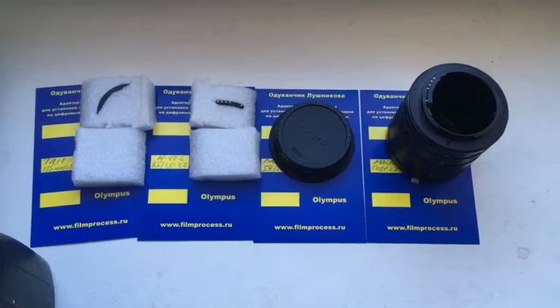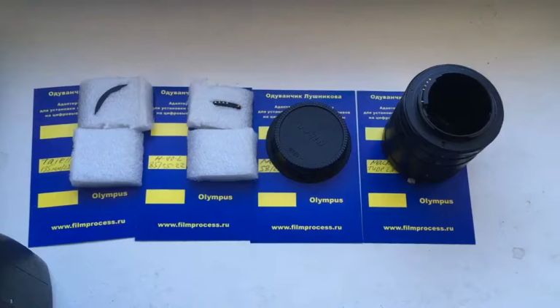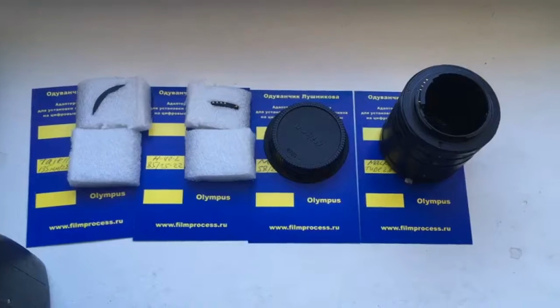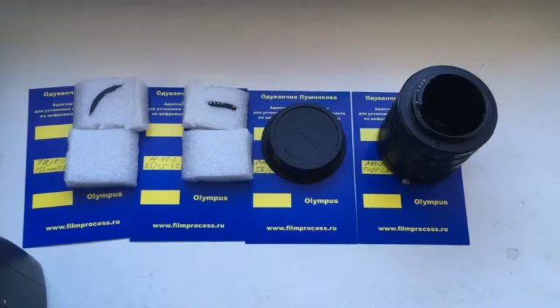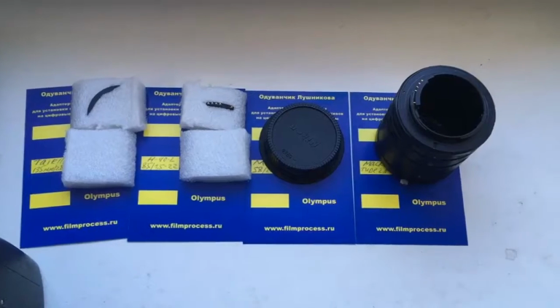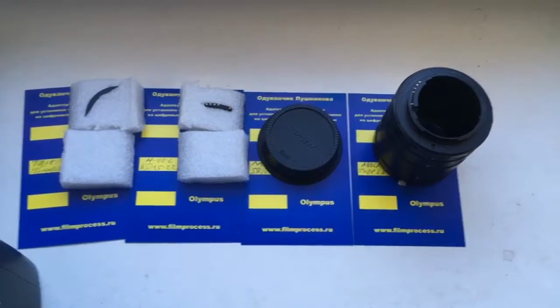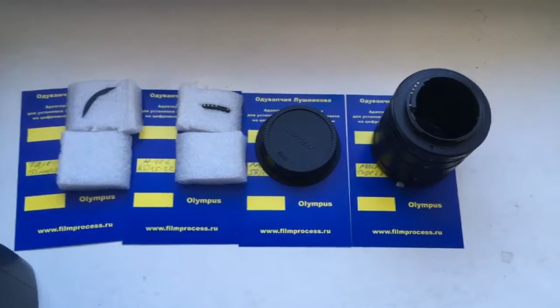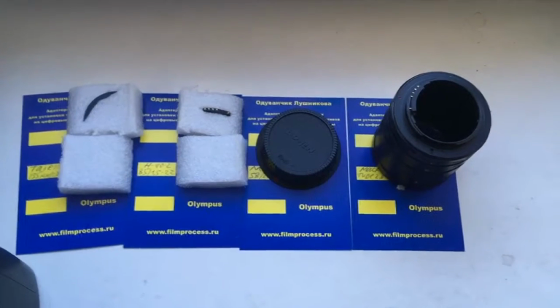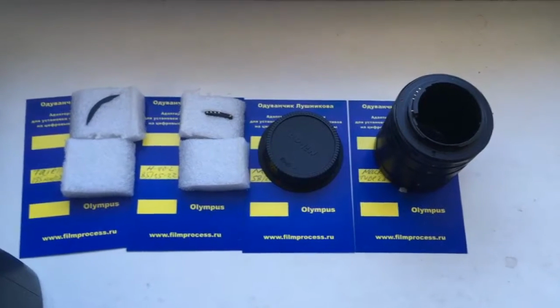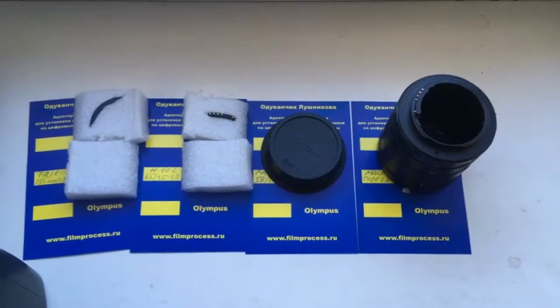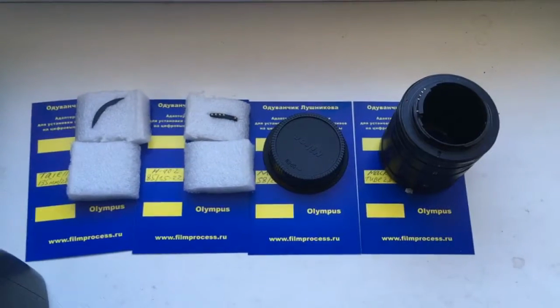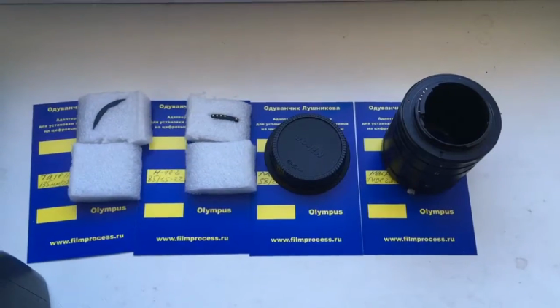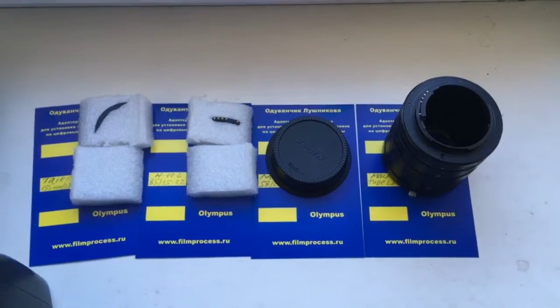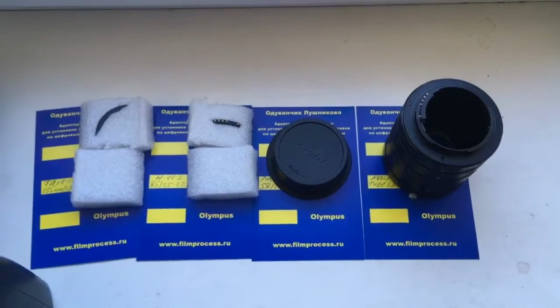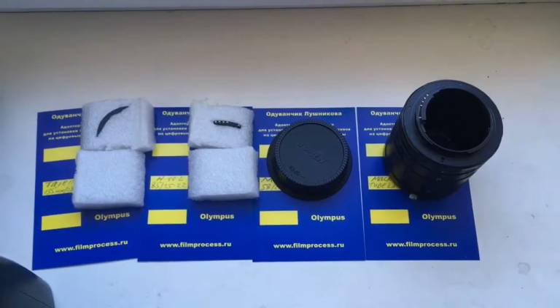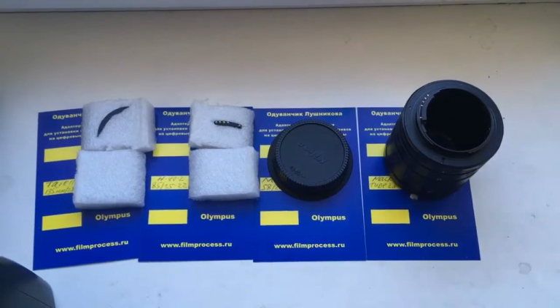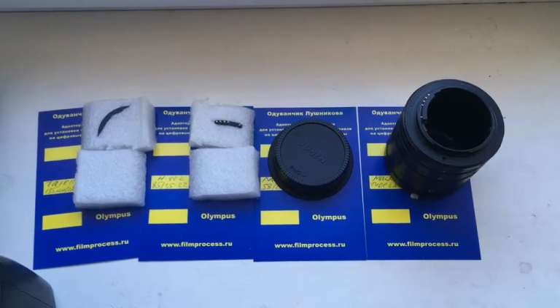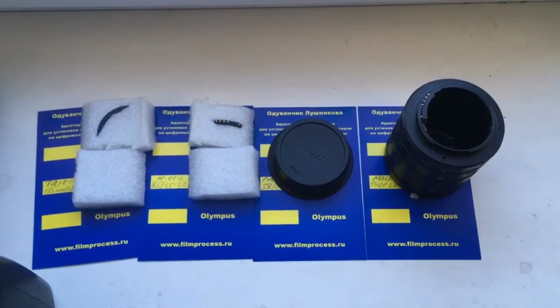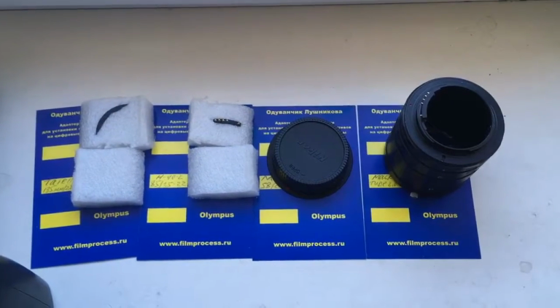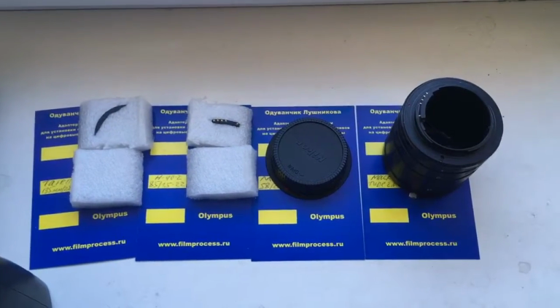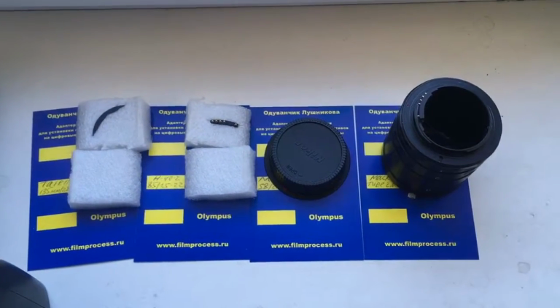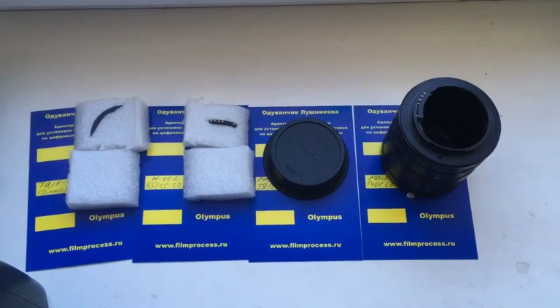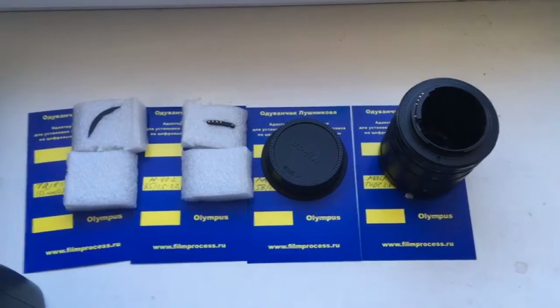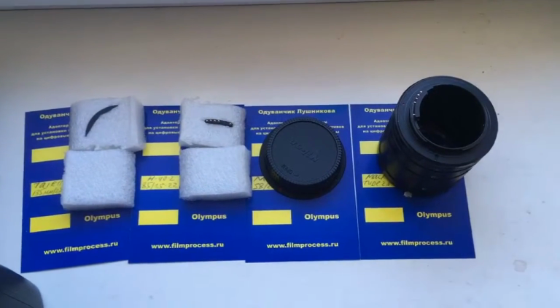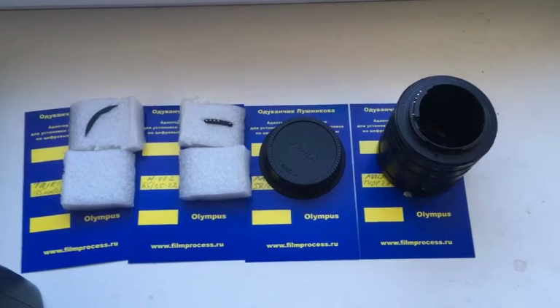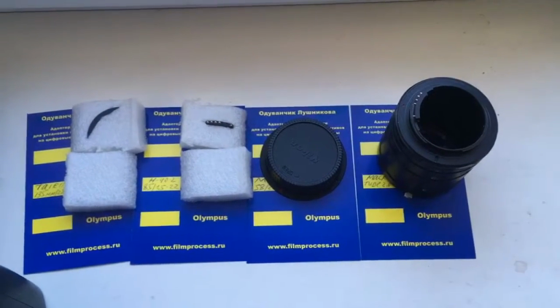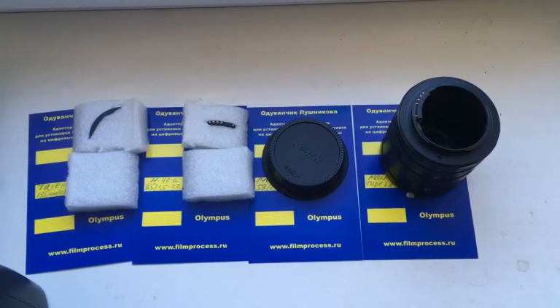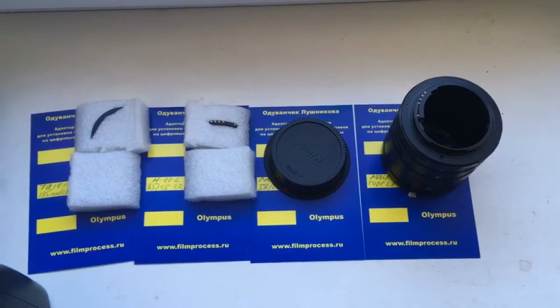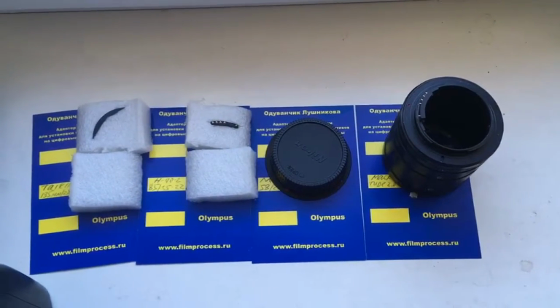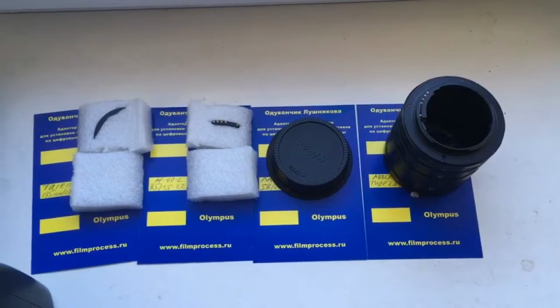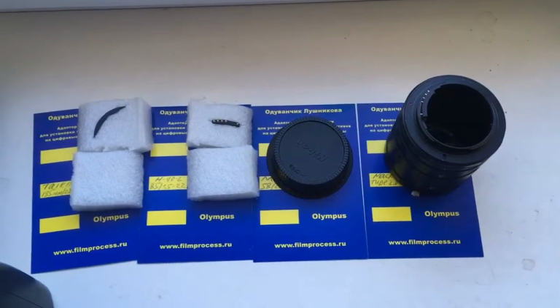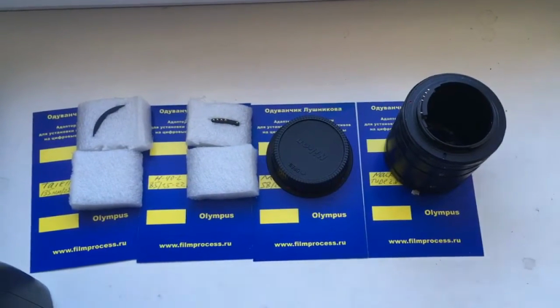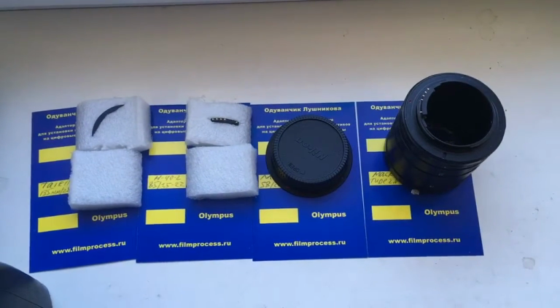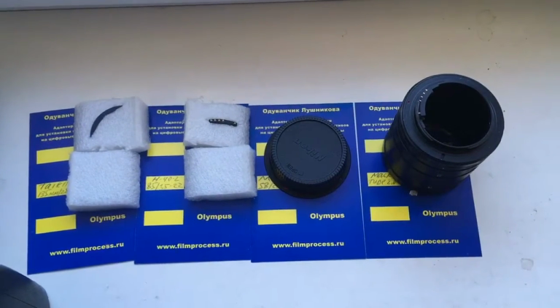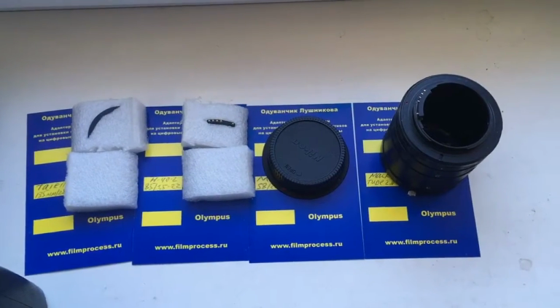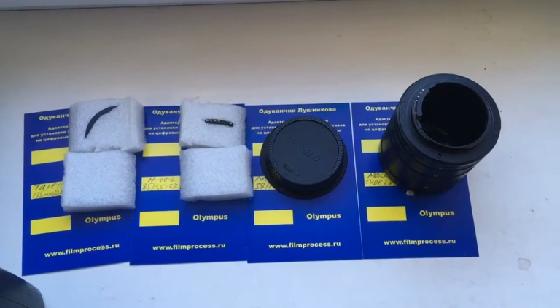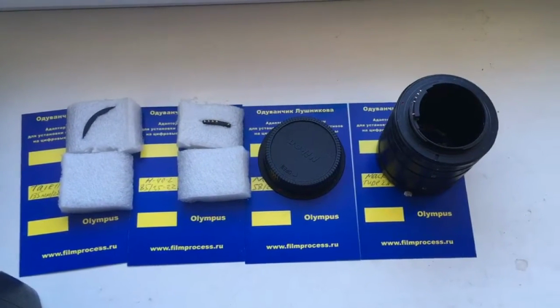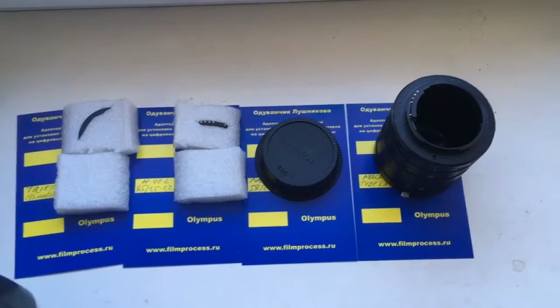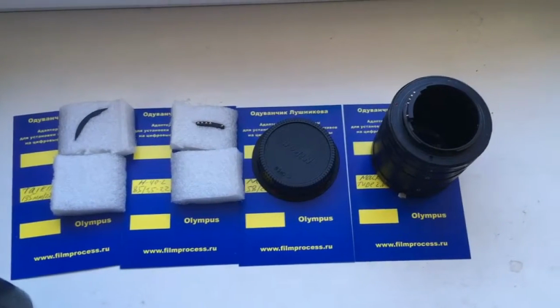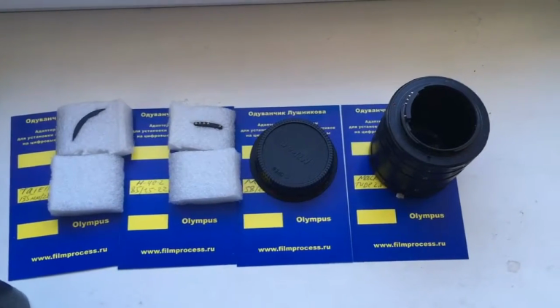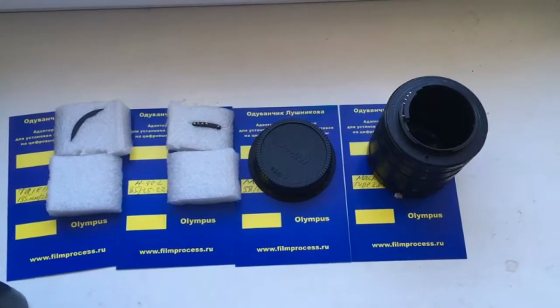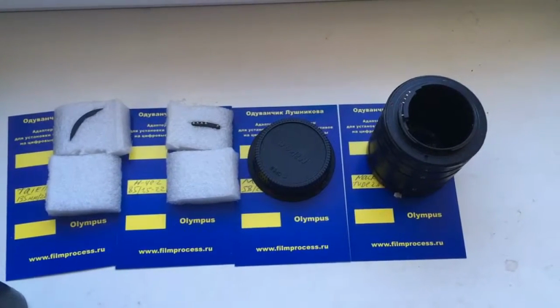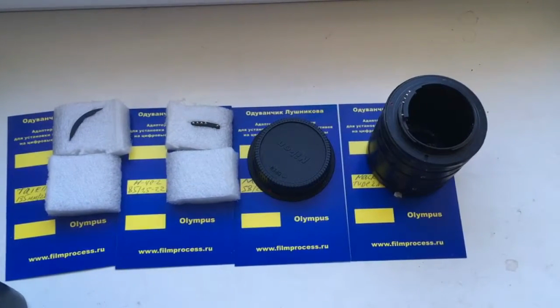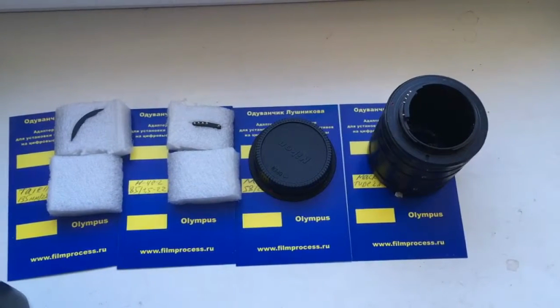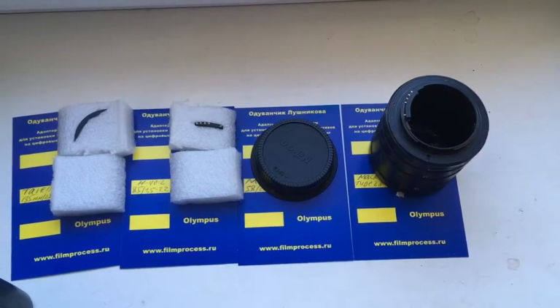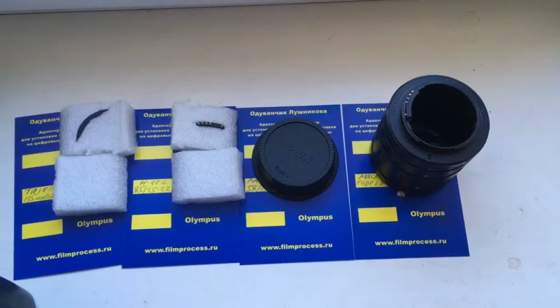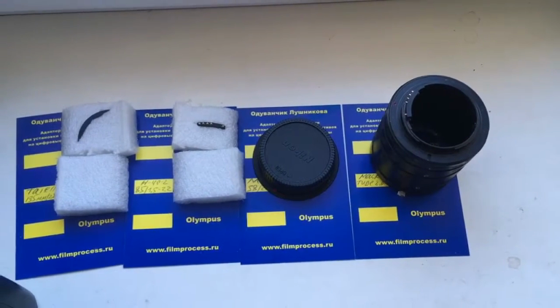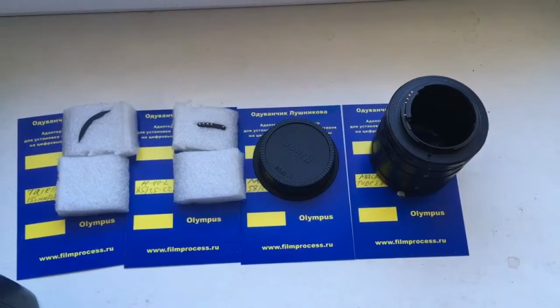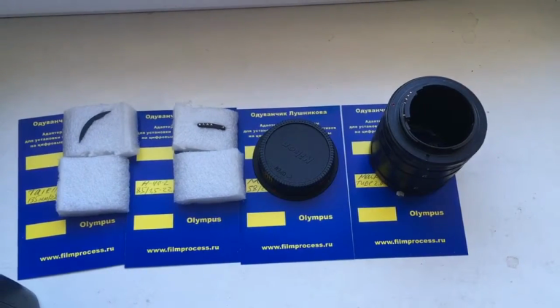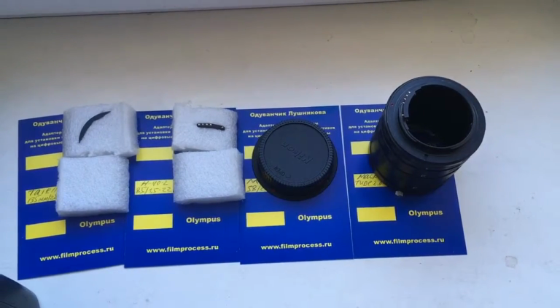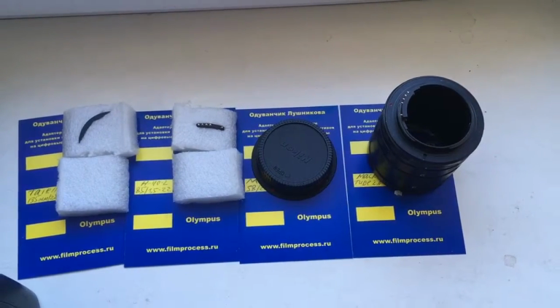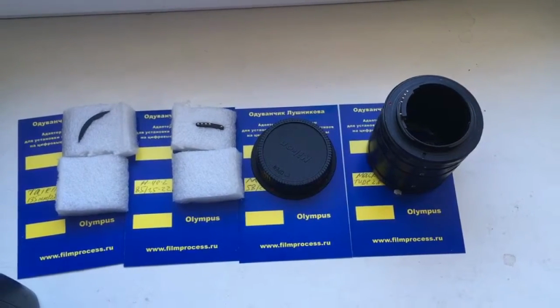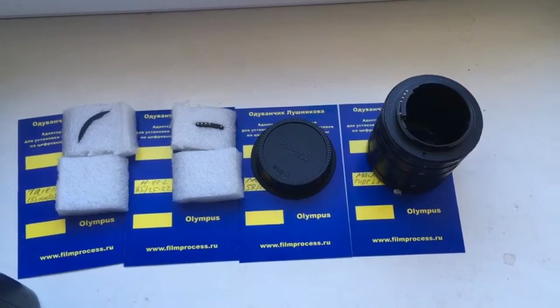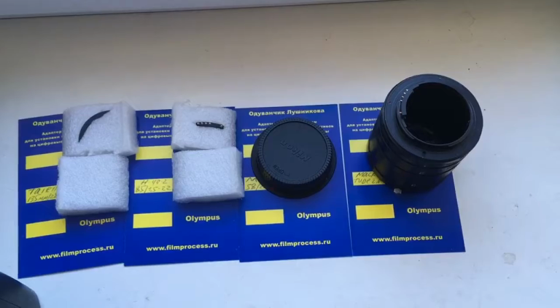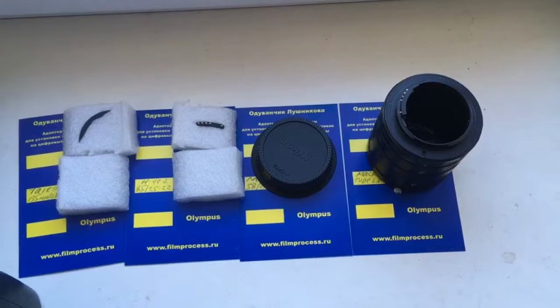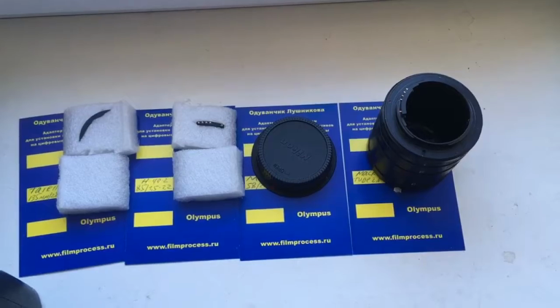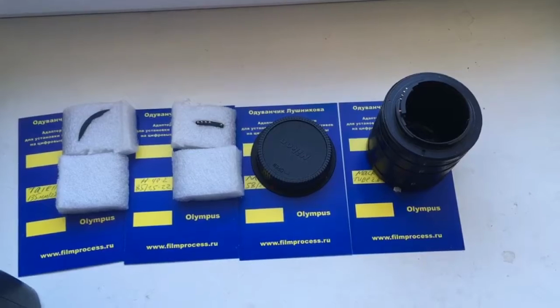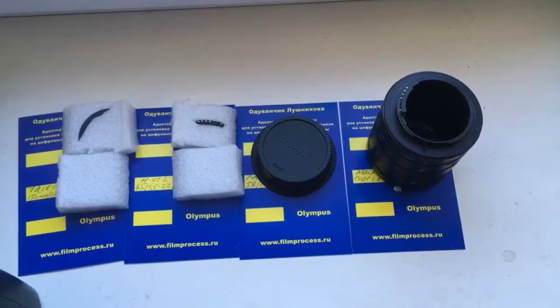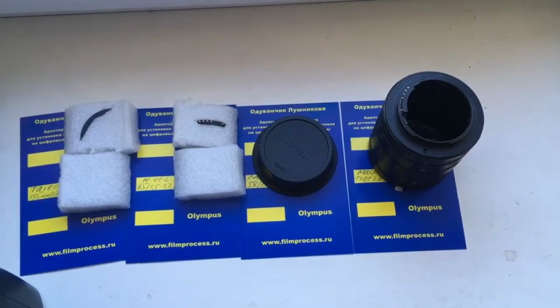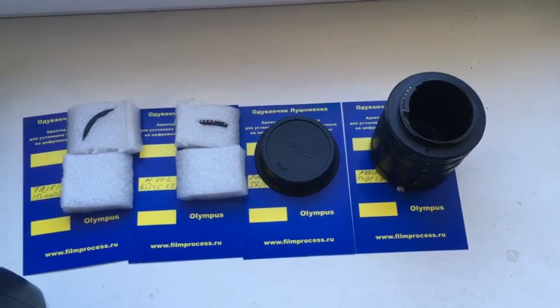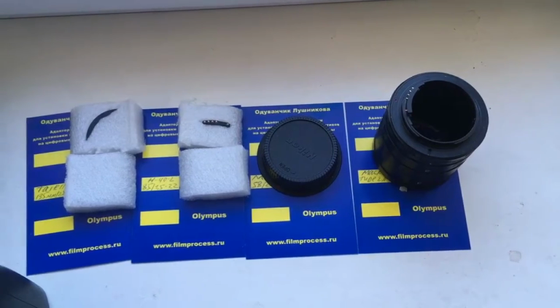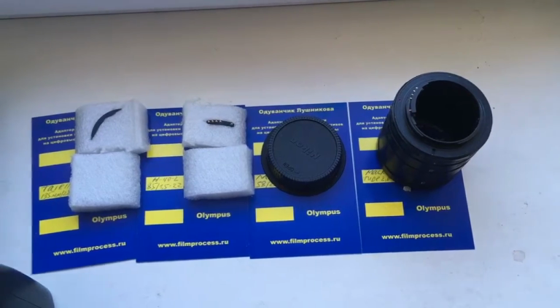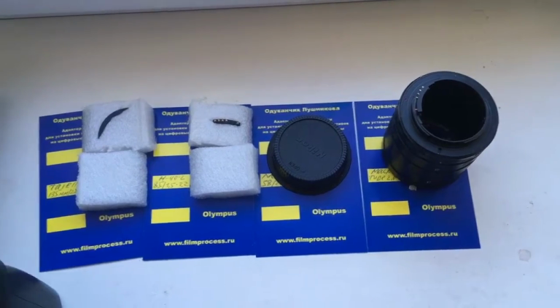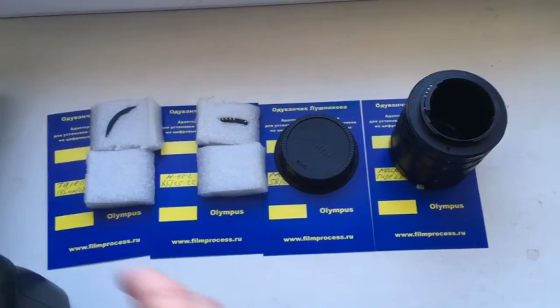Hello, Alberta. This video is about your chips and adapters and macro tube.